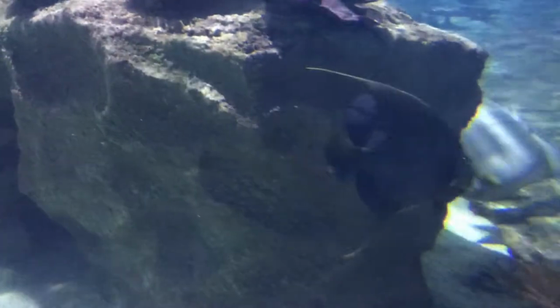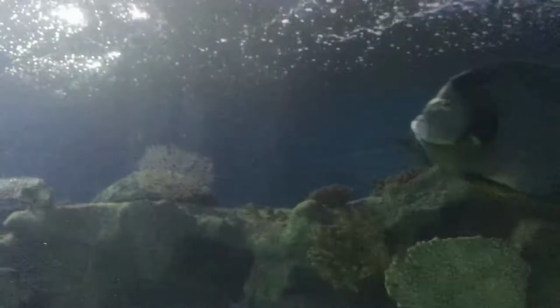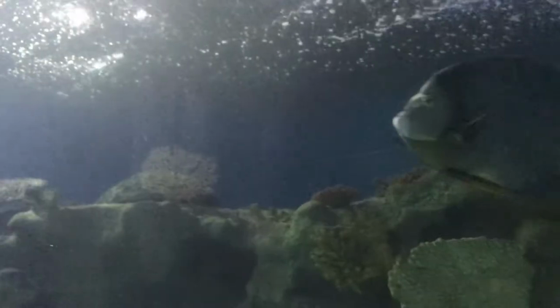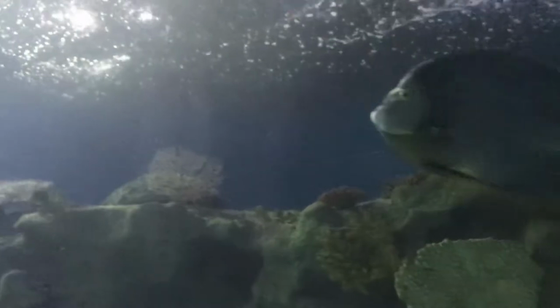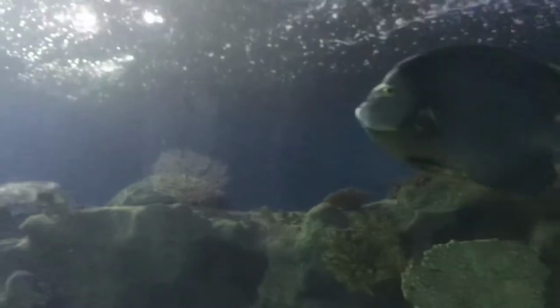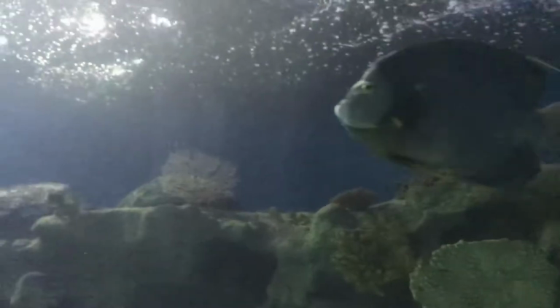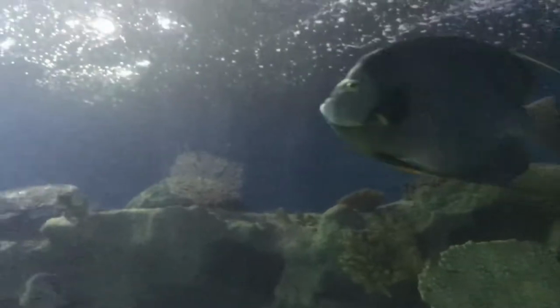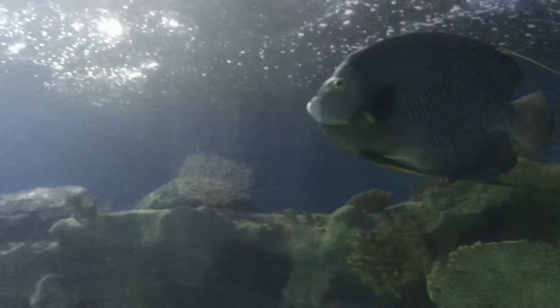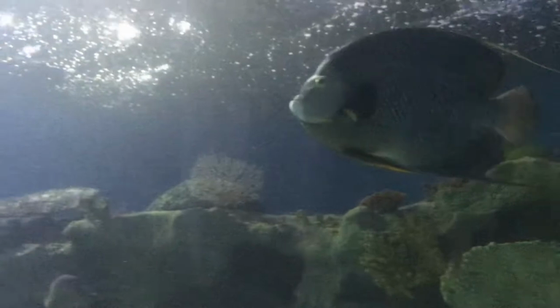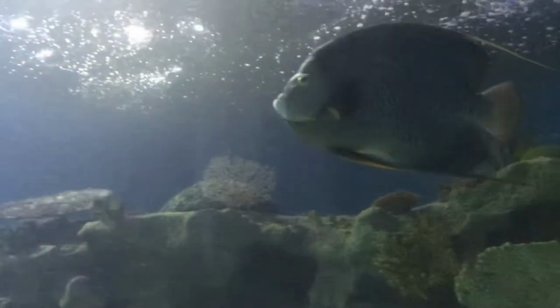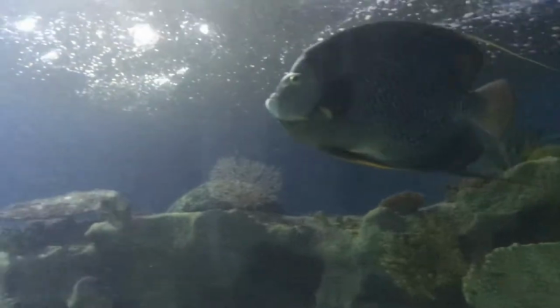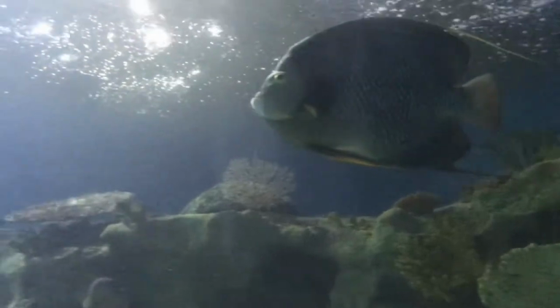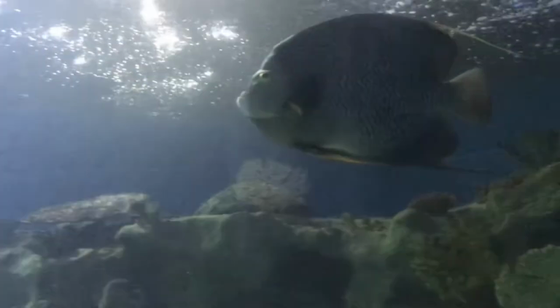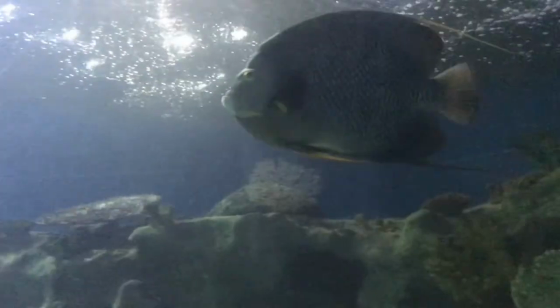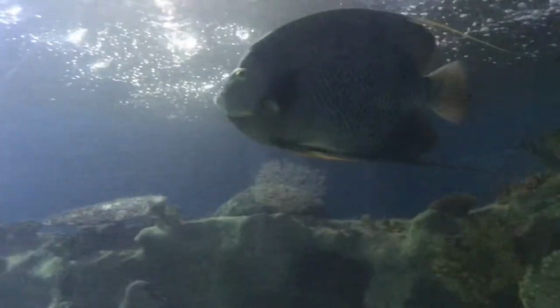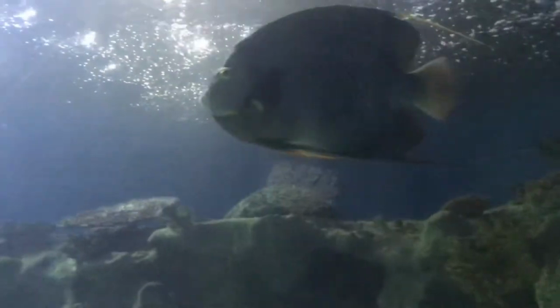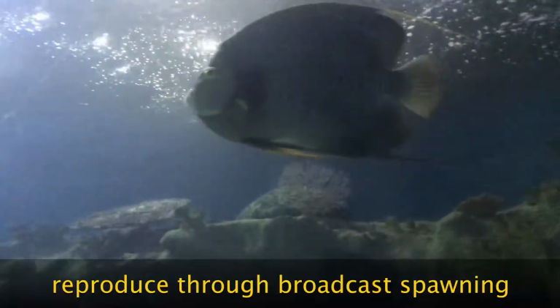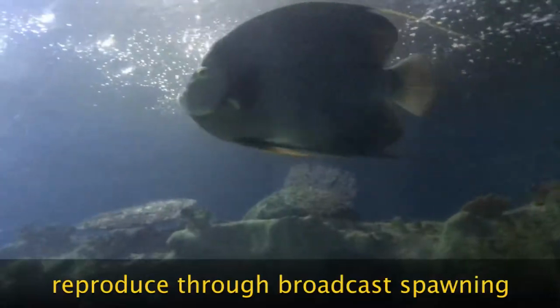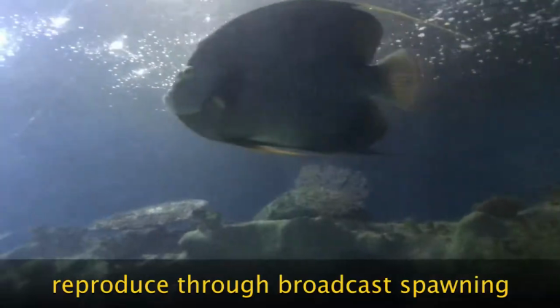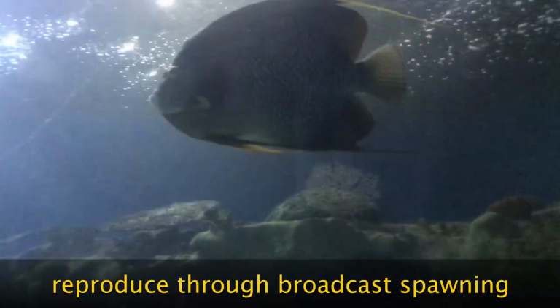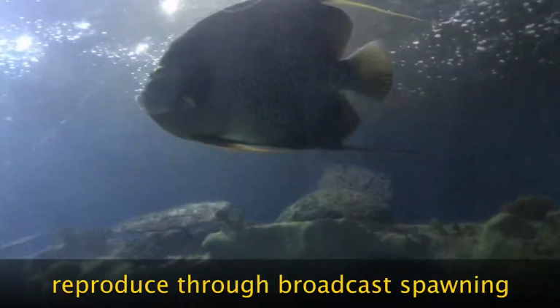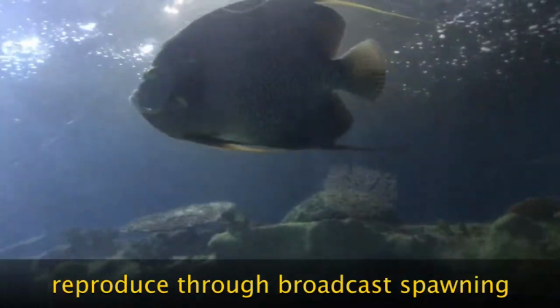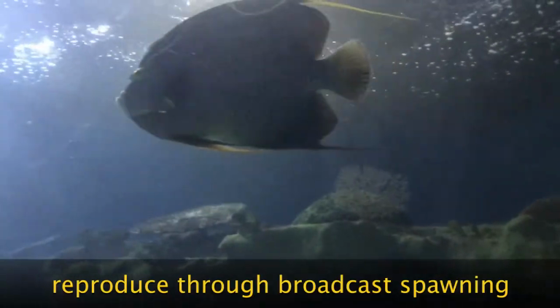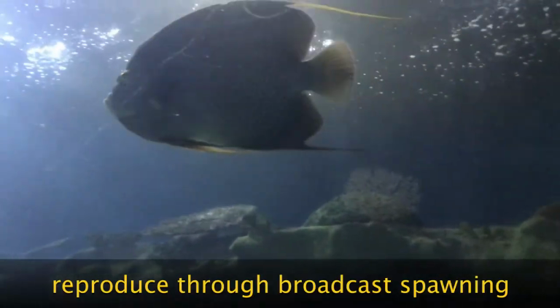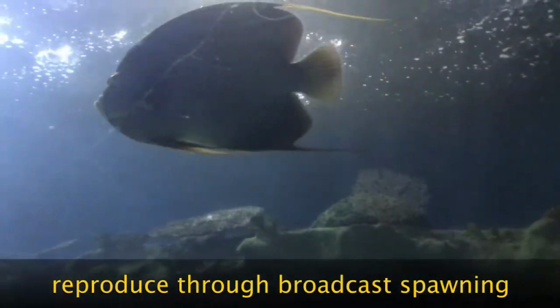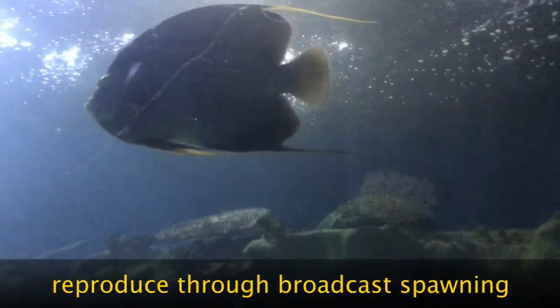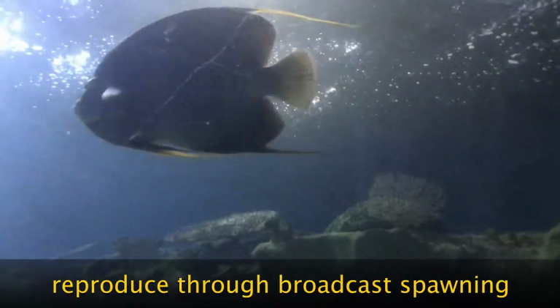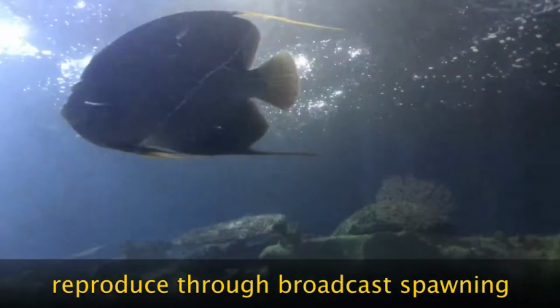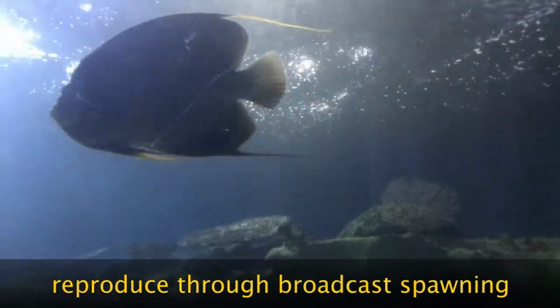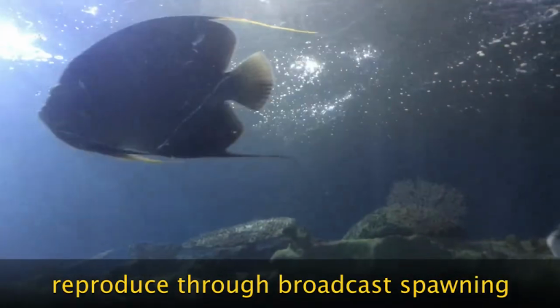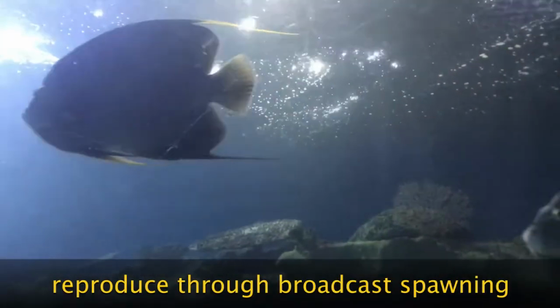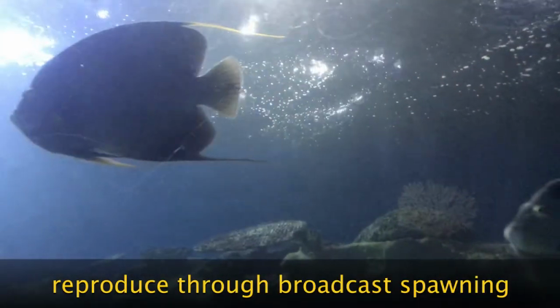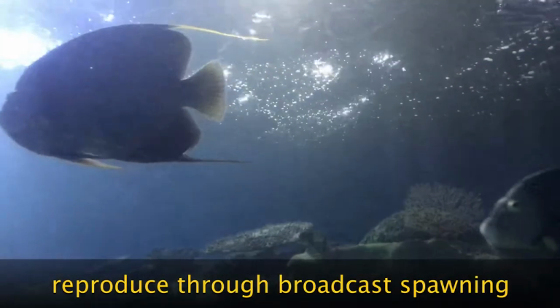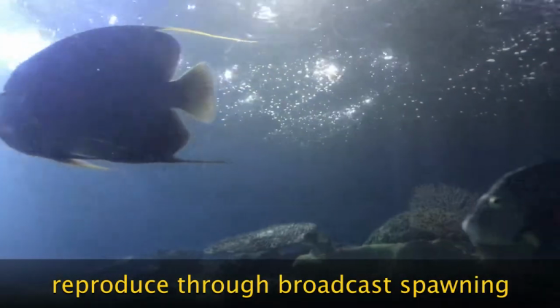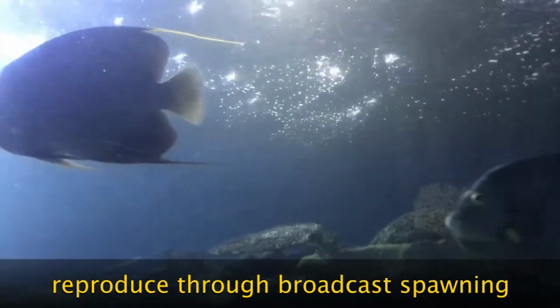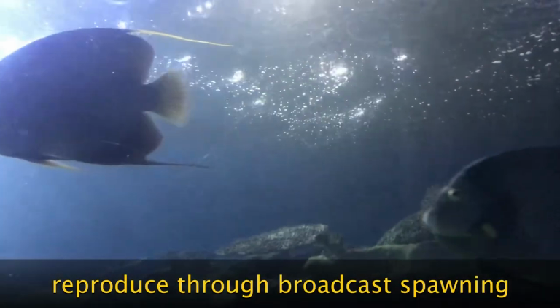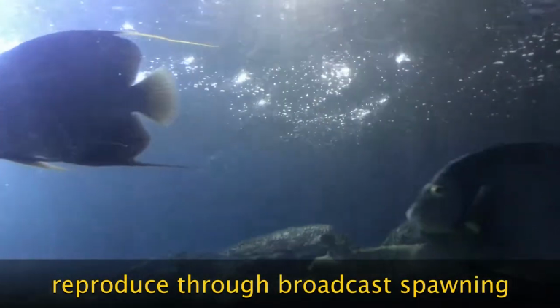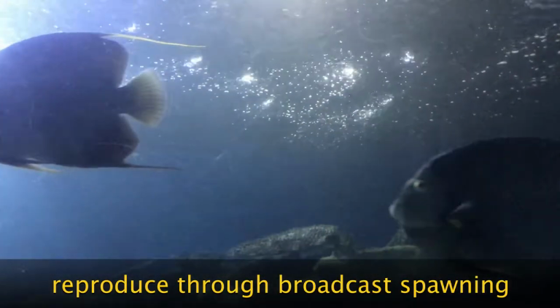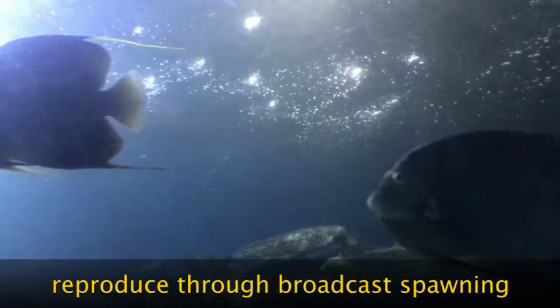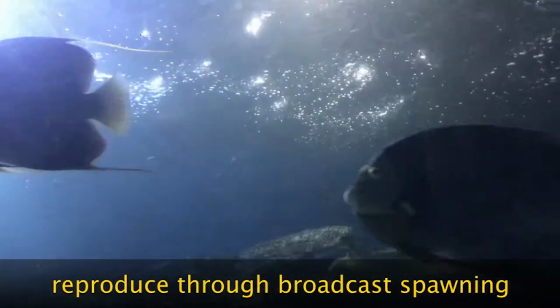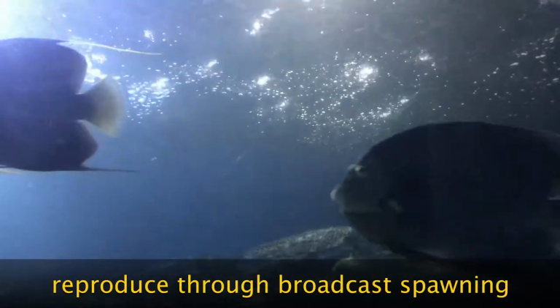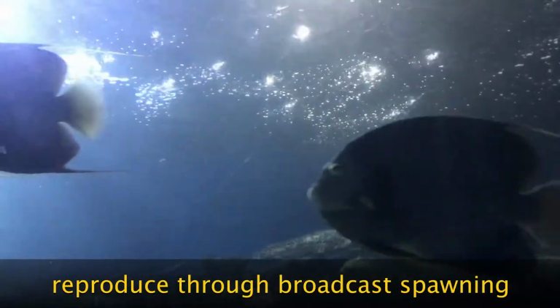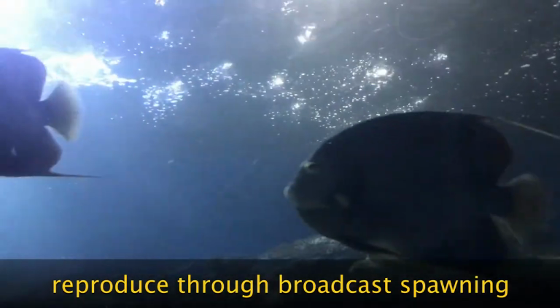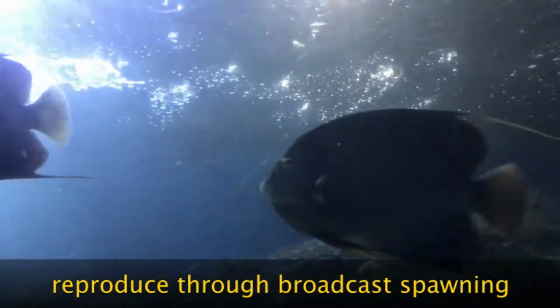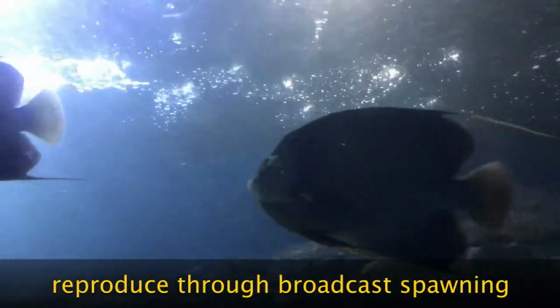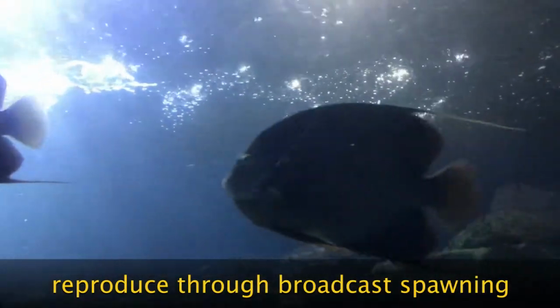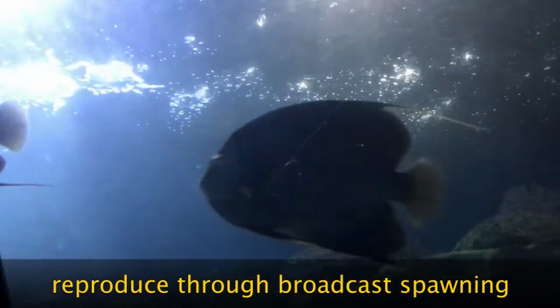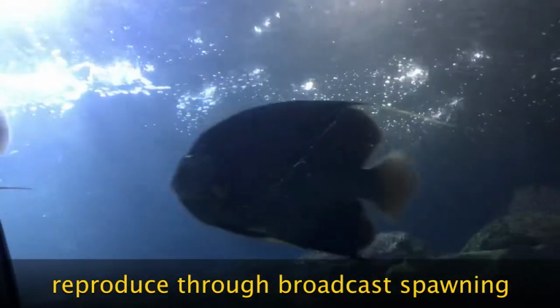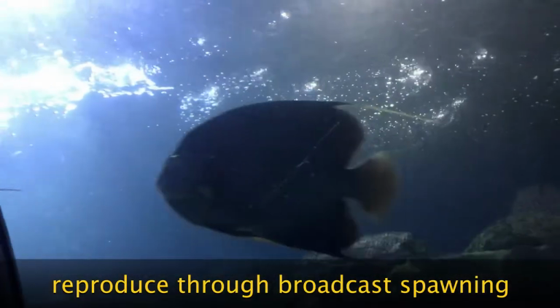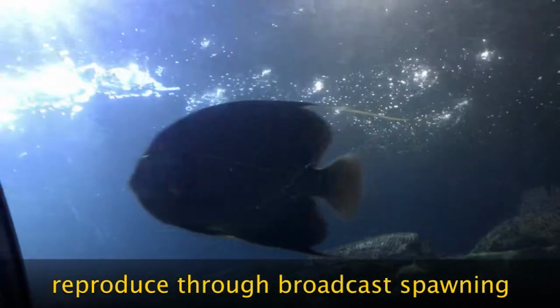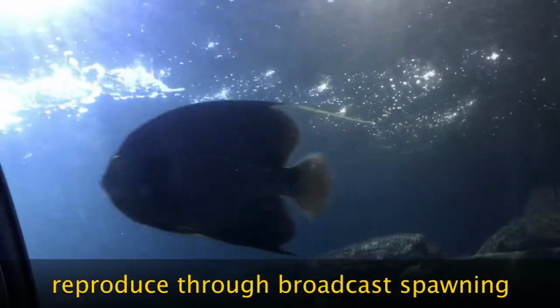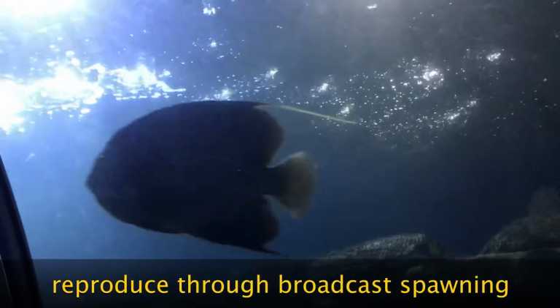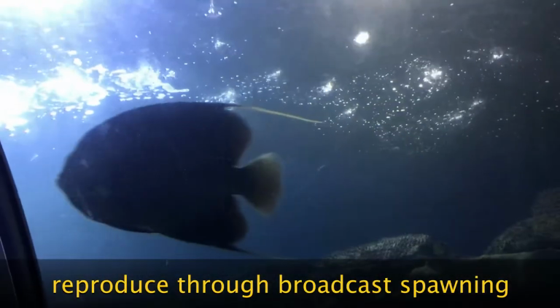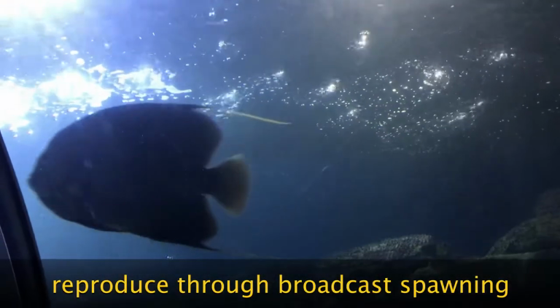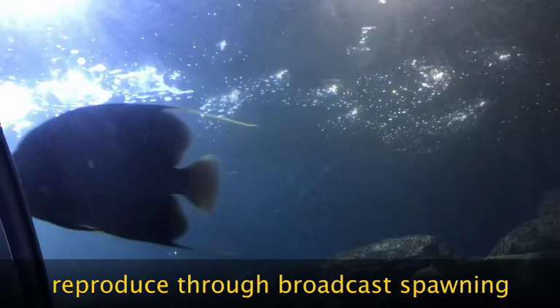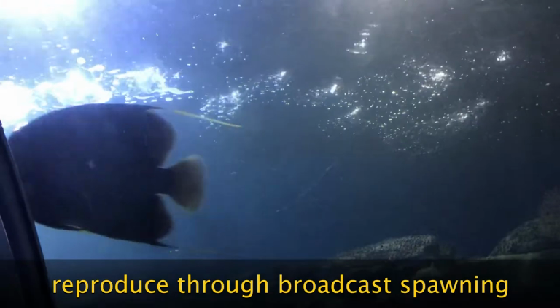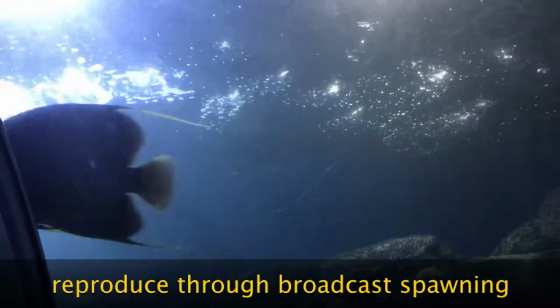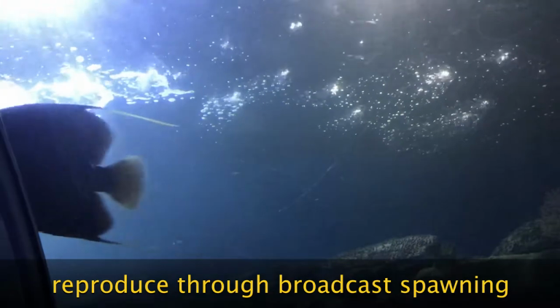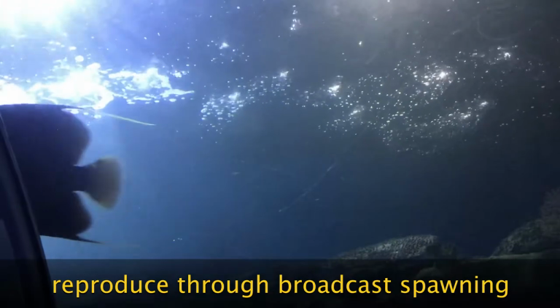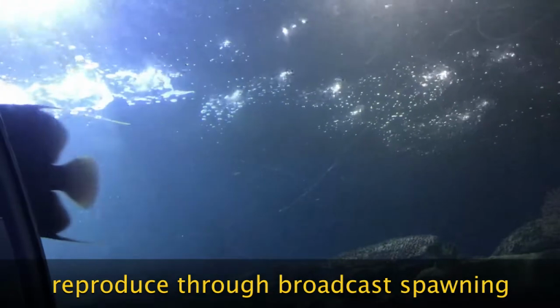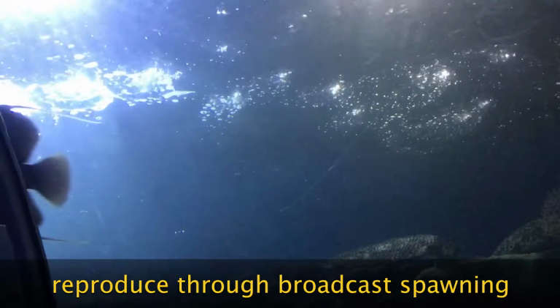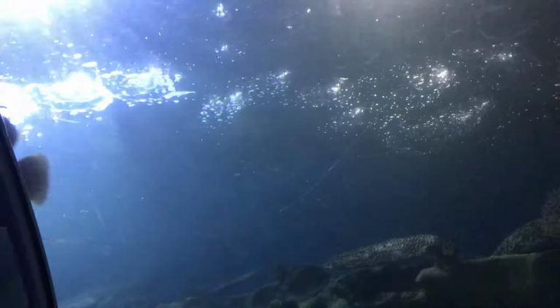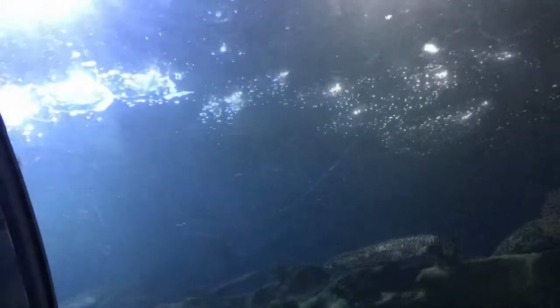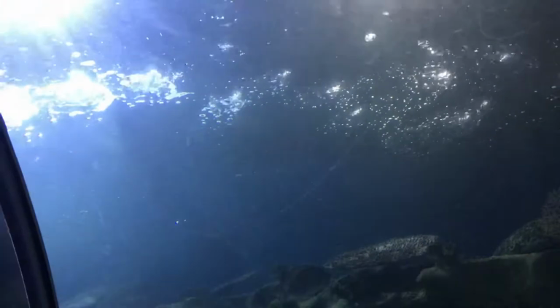They reproduce with only one partner by releasing eggs and sperm, called broadcast spawning, to increase the likelihood of fertilization.